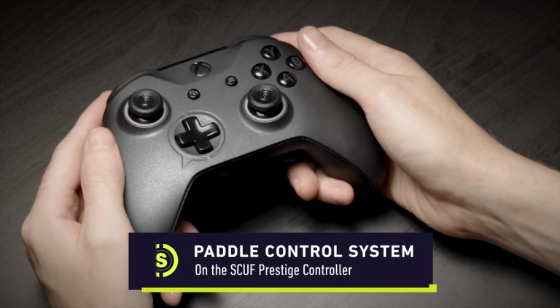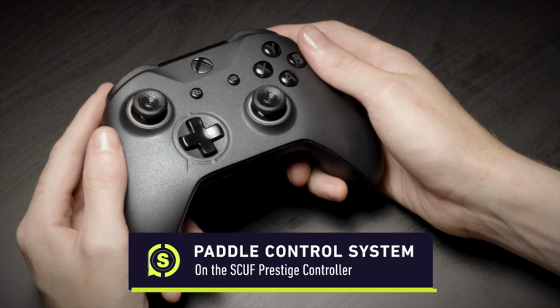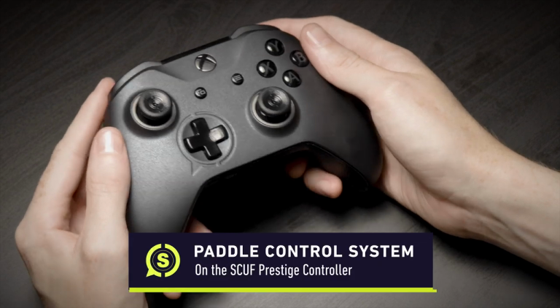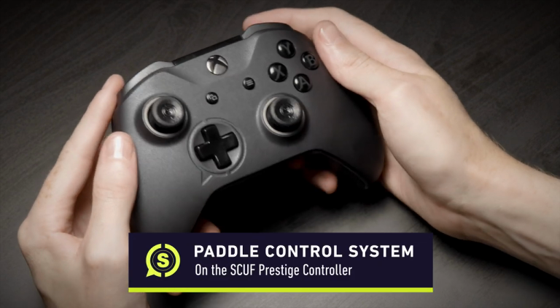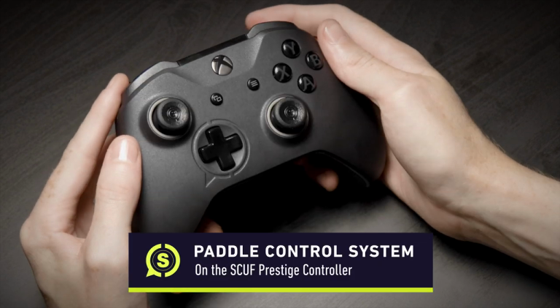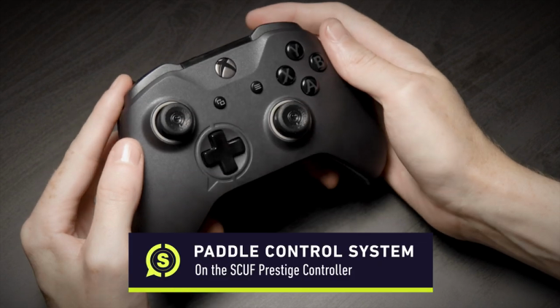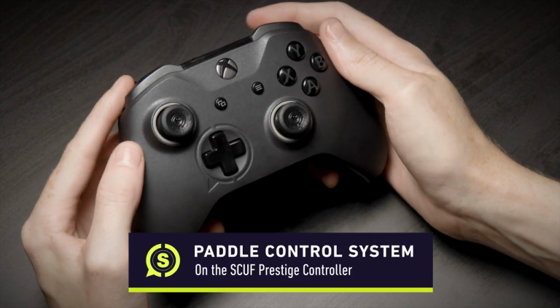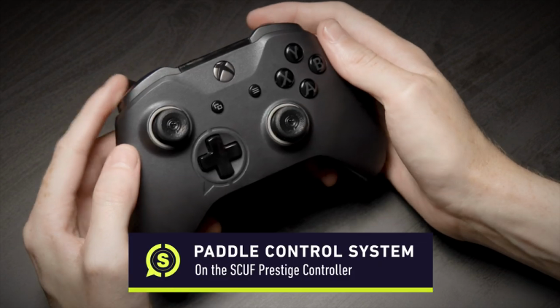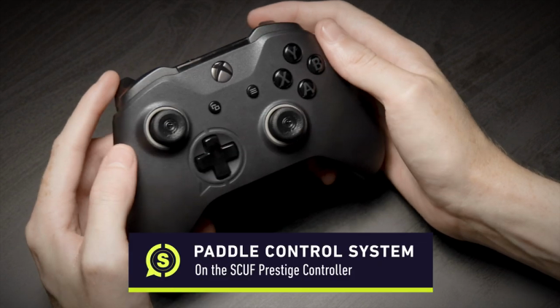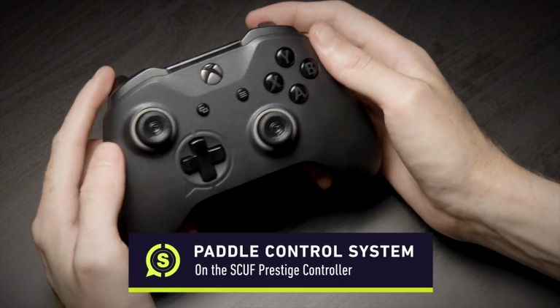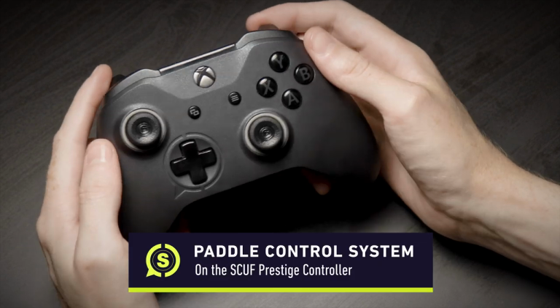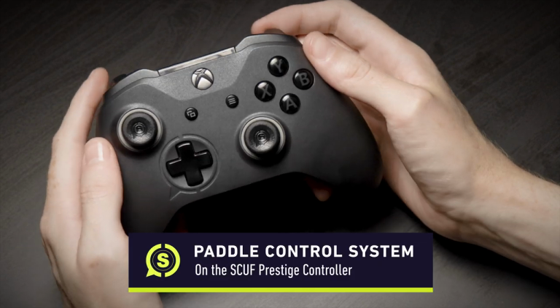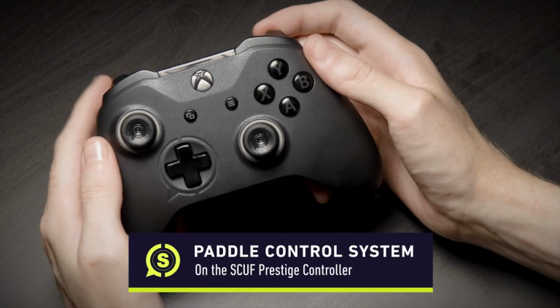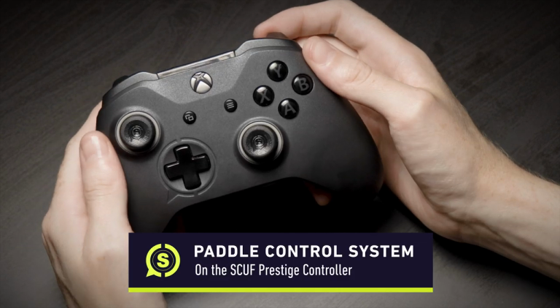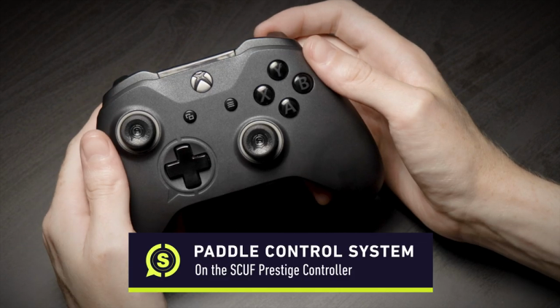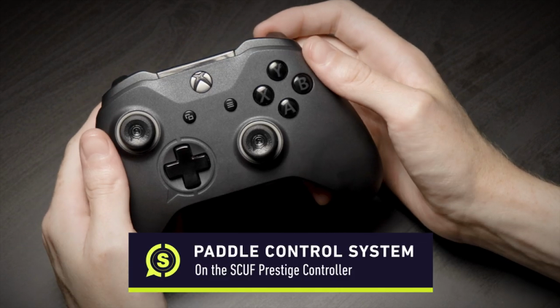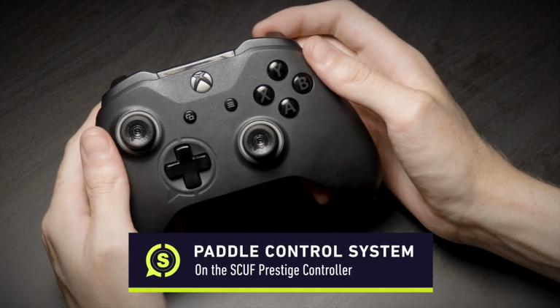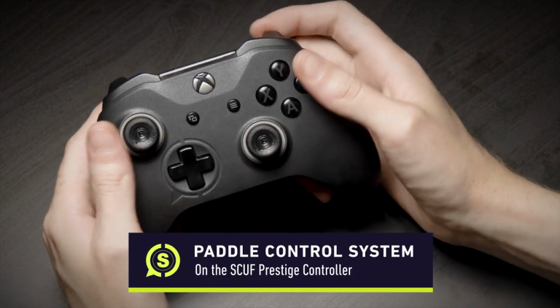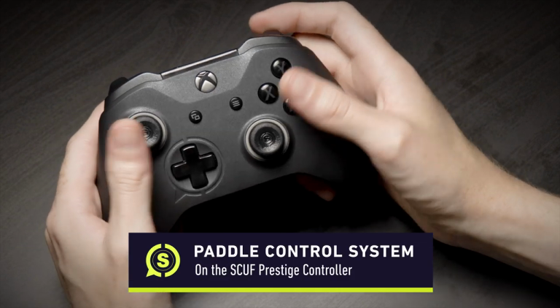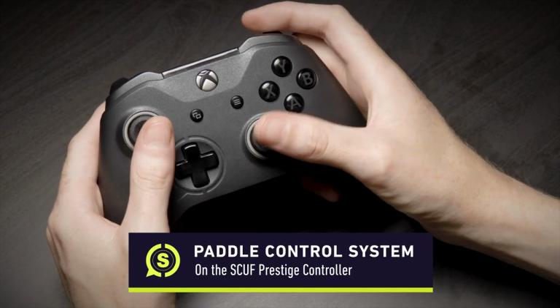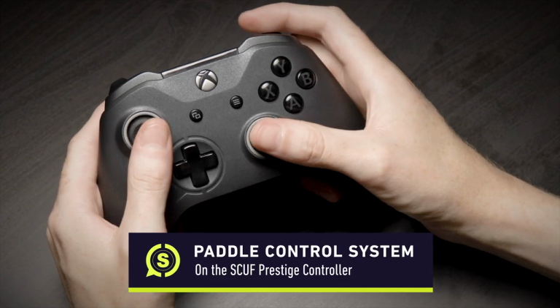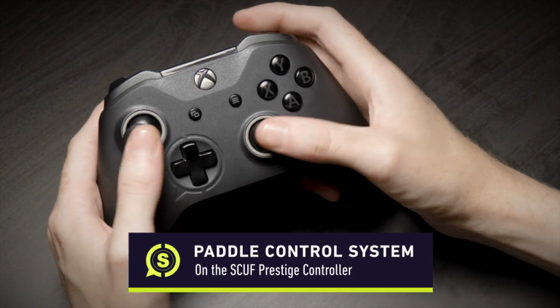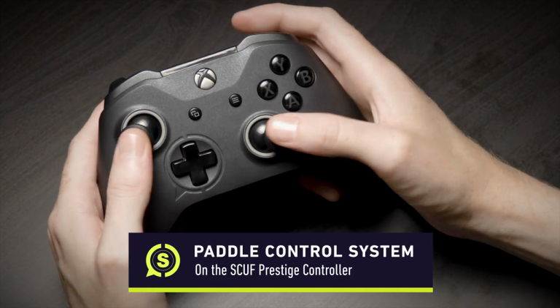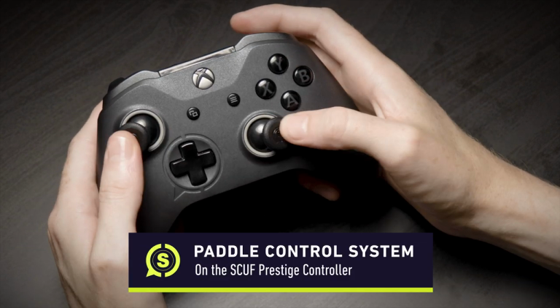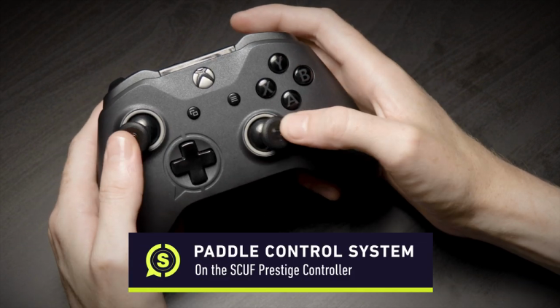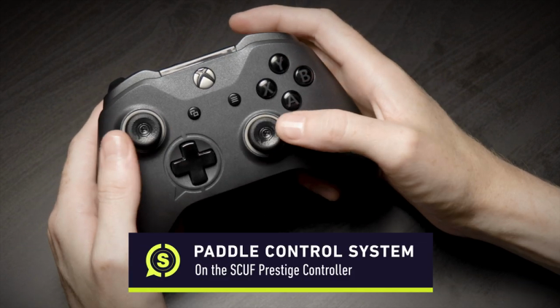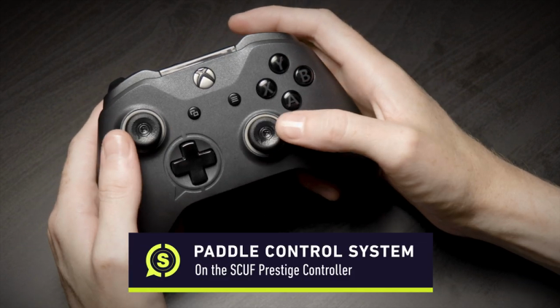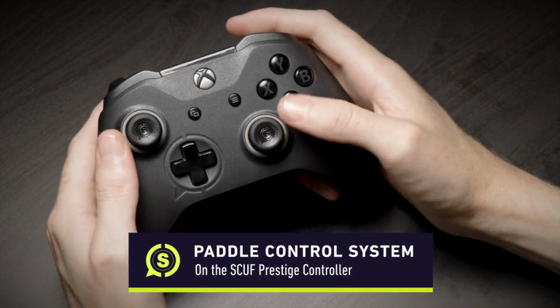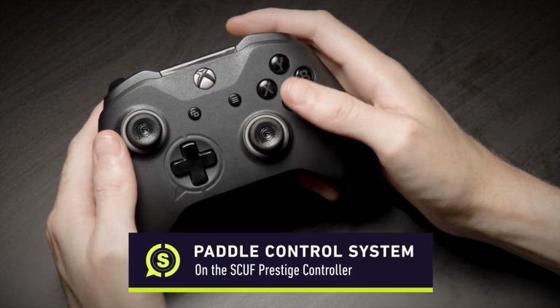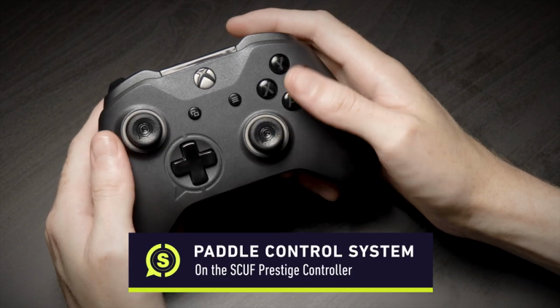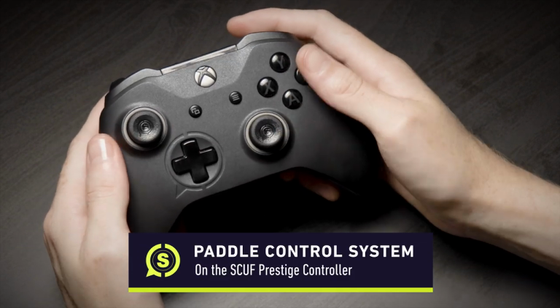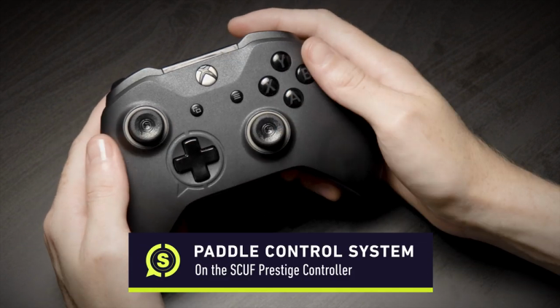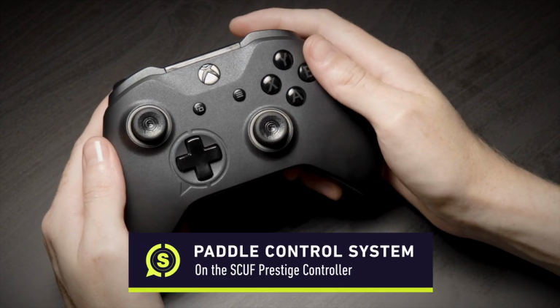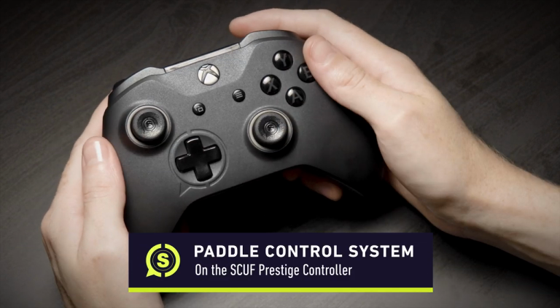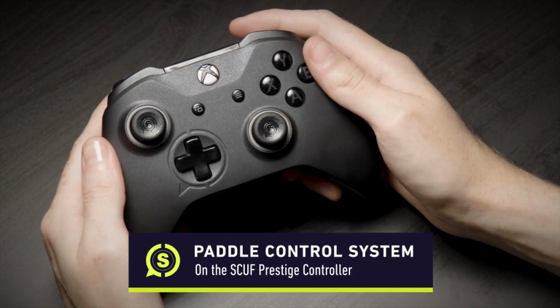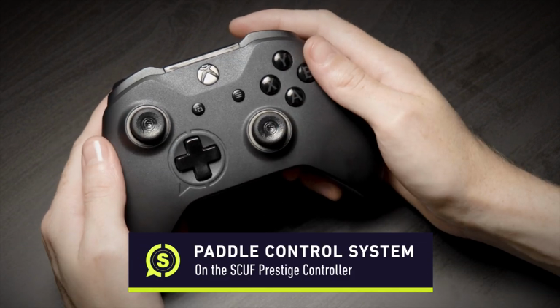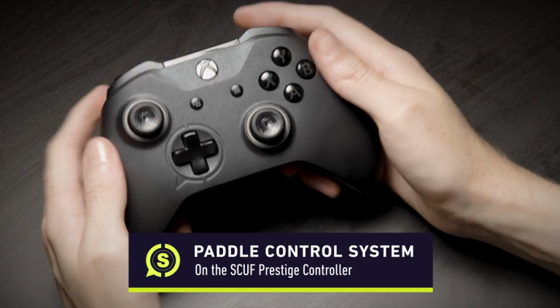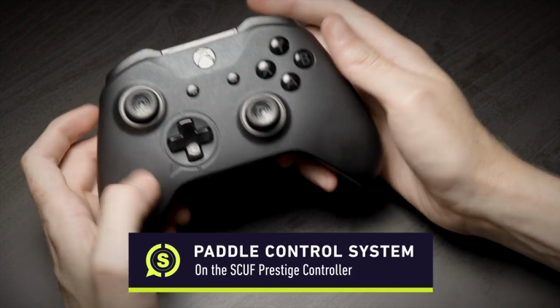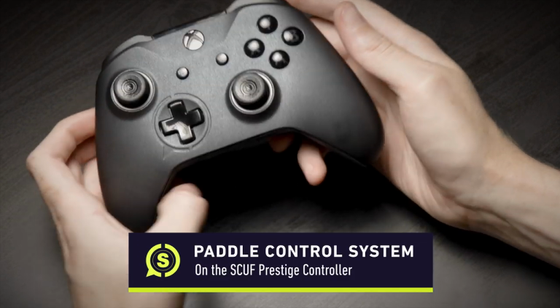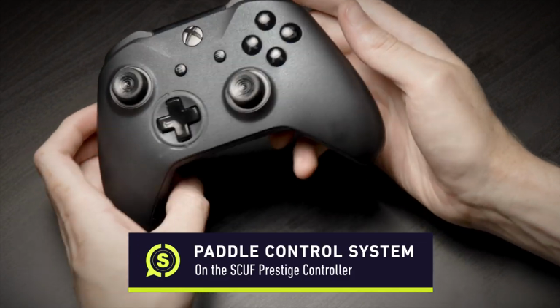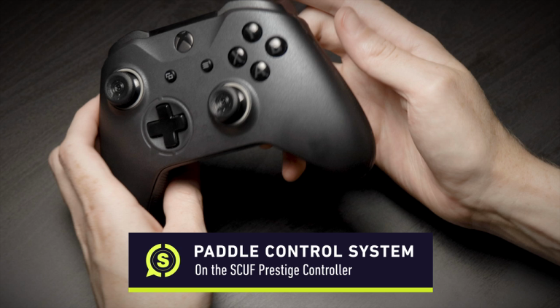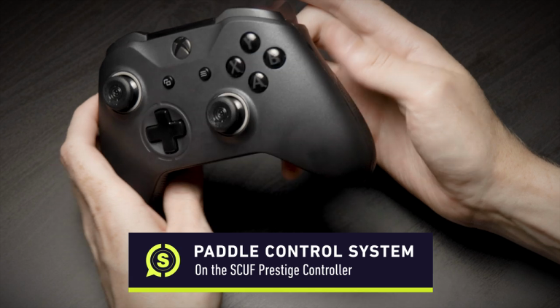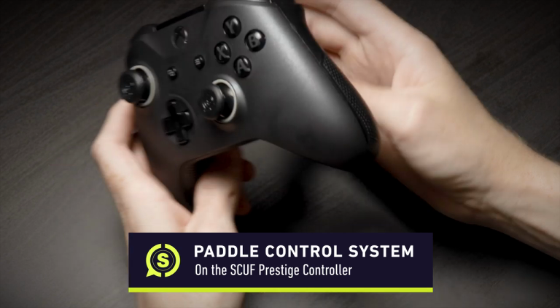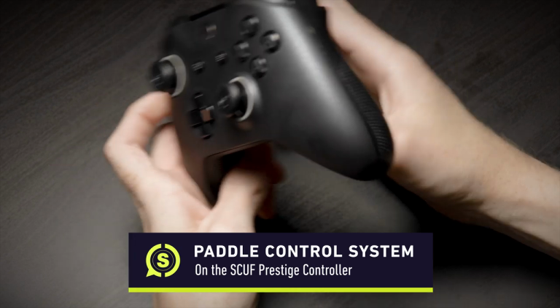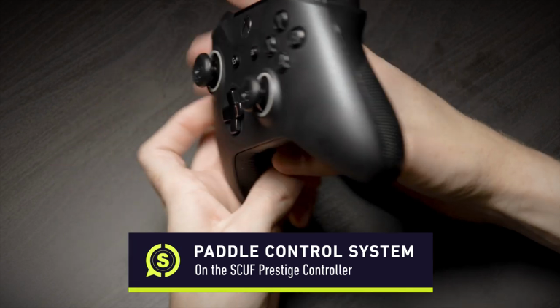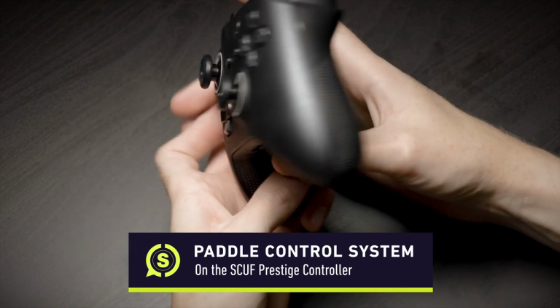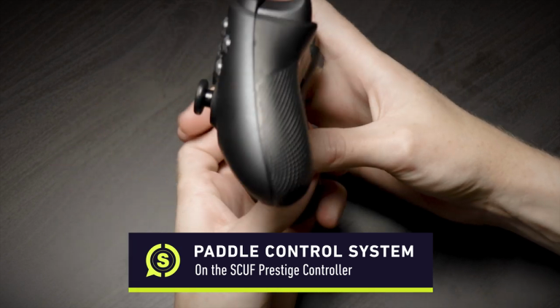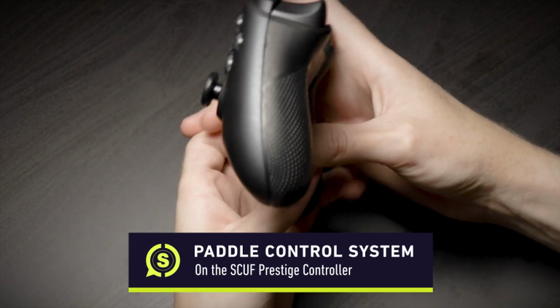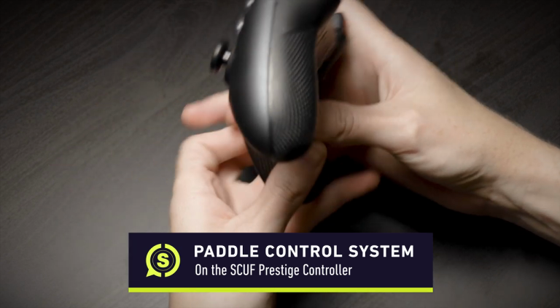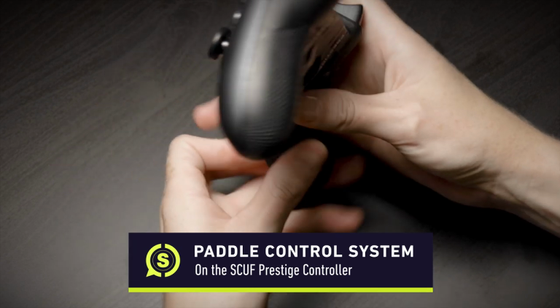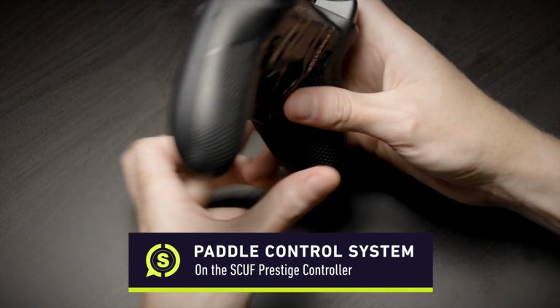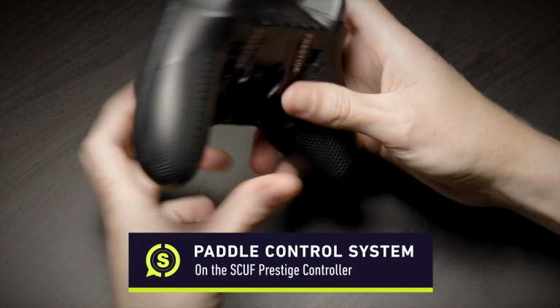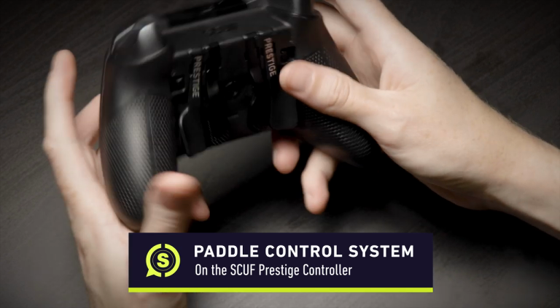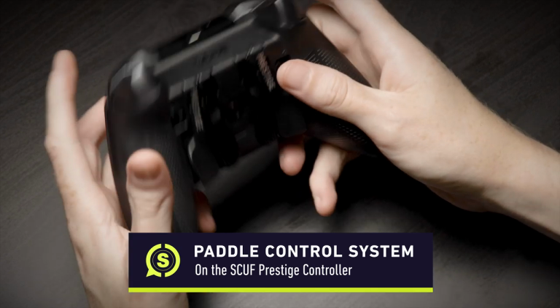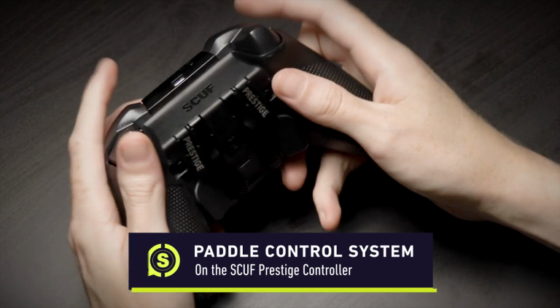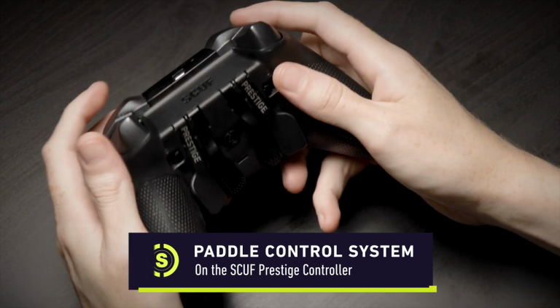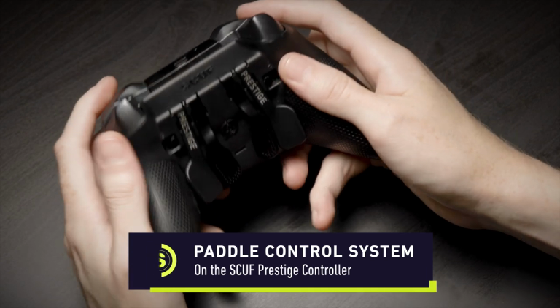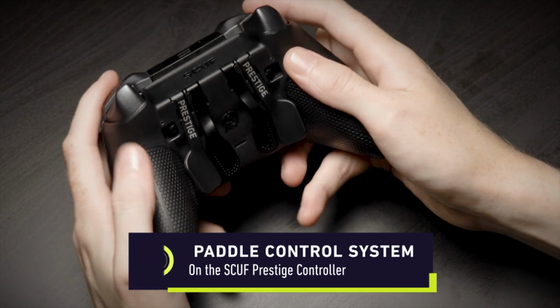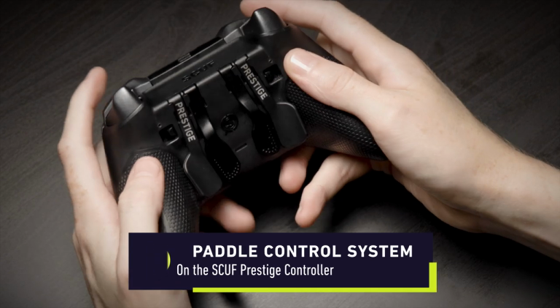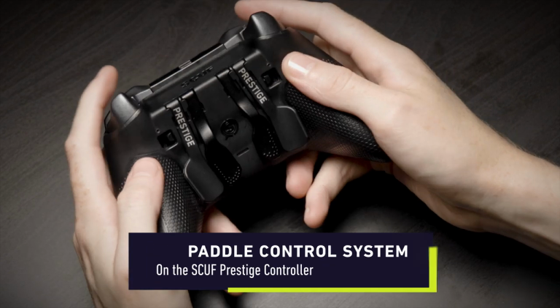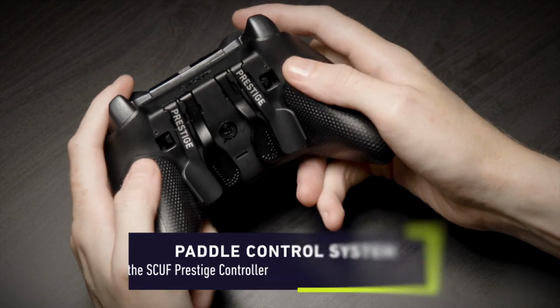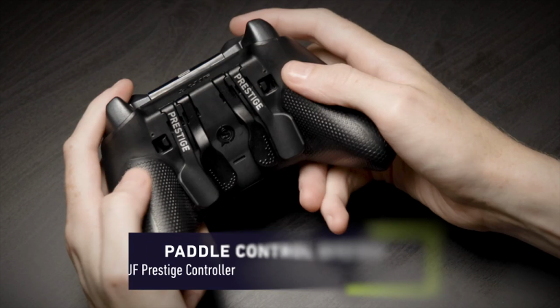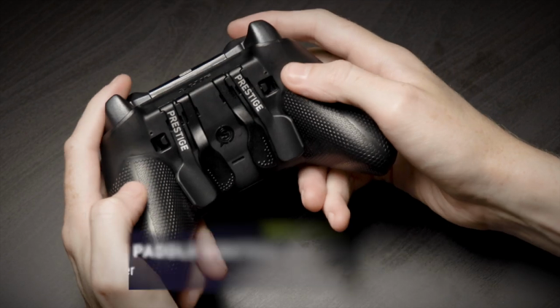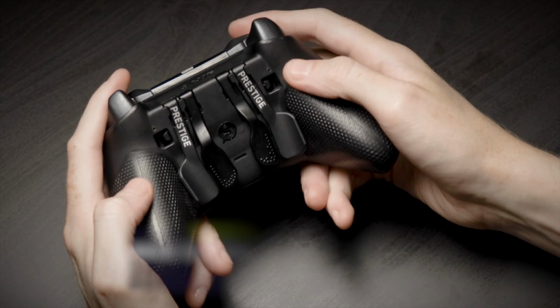Hey Team SCUF! Welcome back to another Know Your SCUF. Today we're giving you an in-depth look at the paddle control system on the SCUF Prestige.